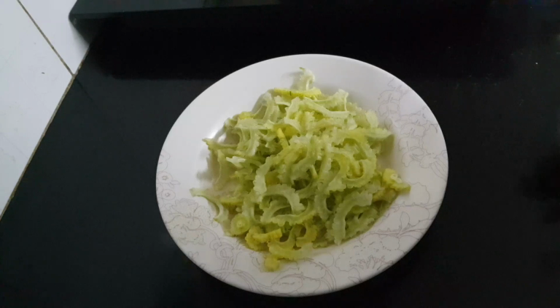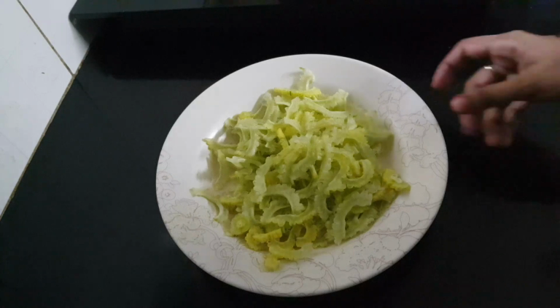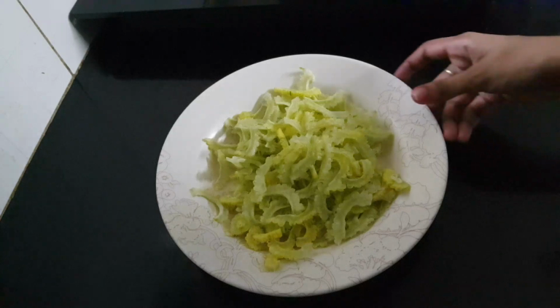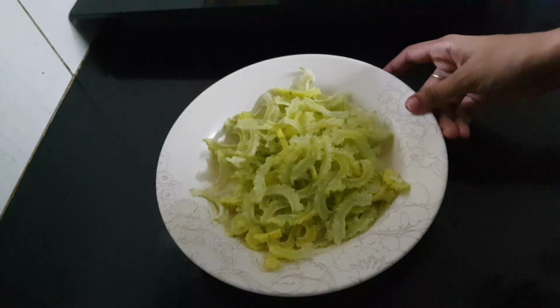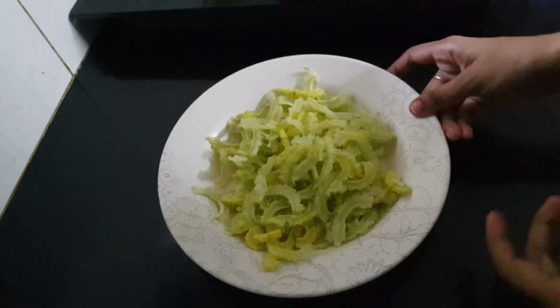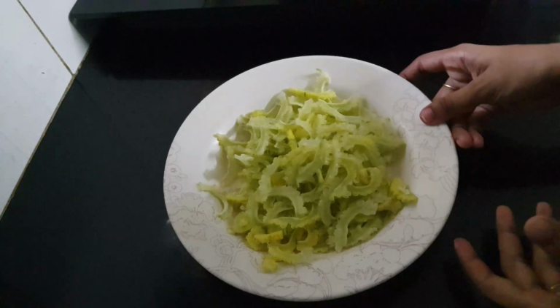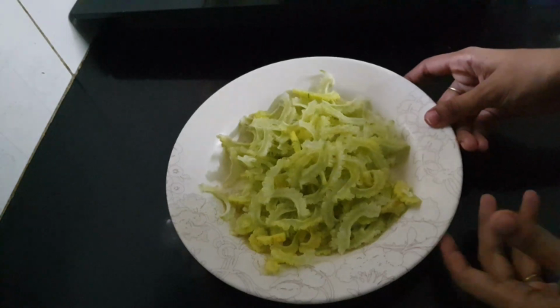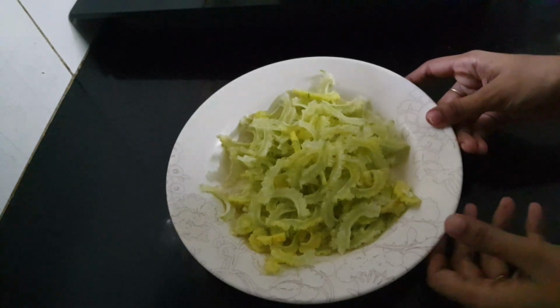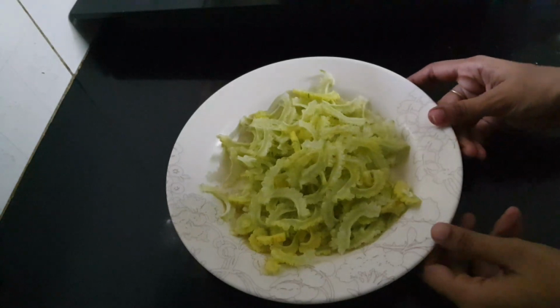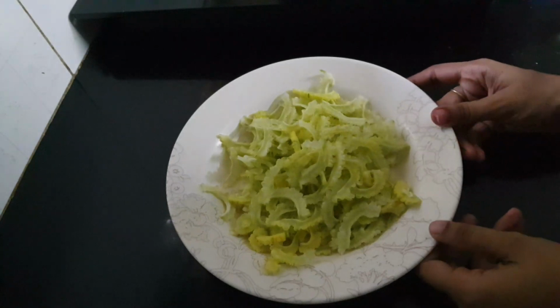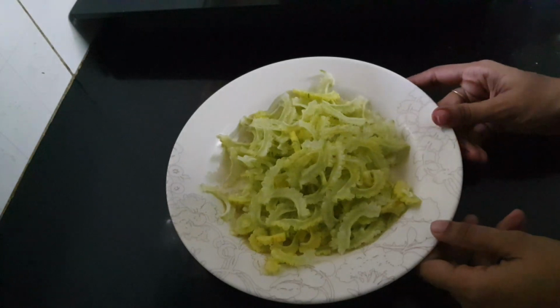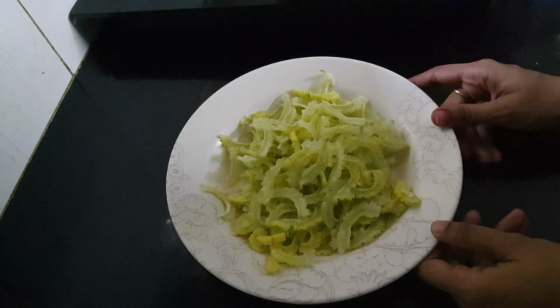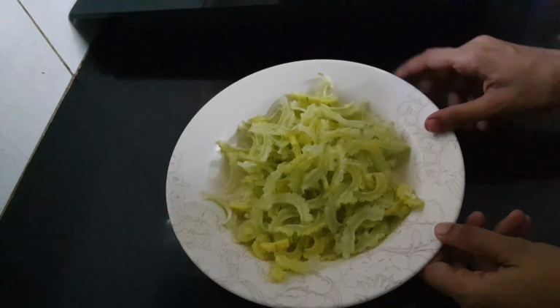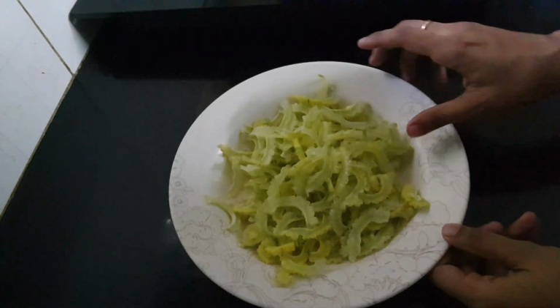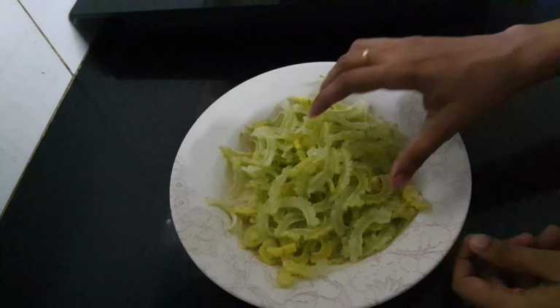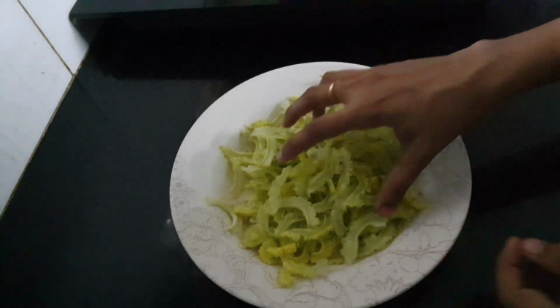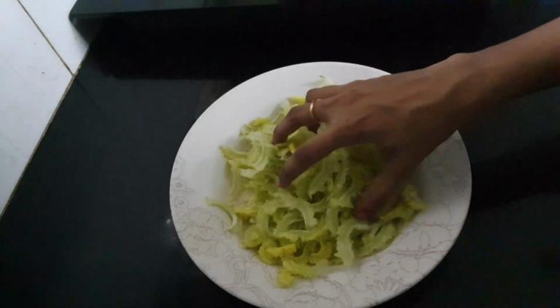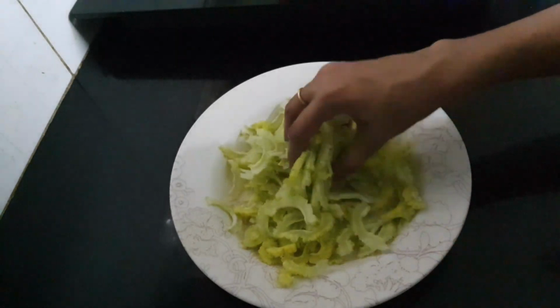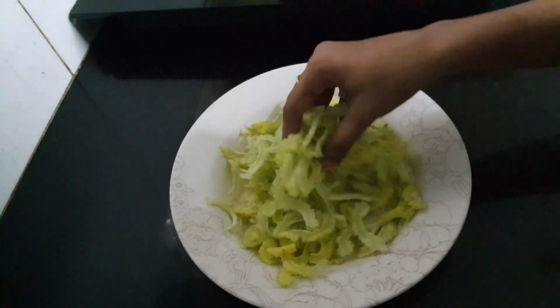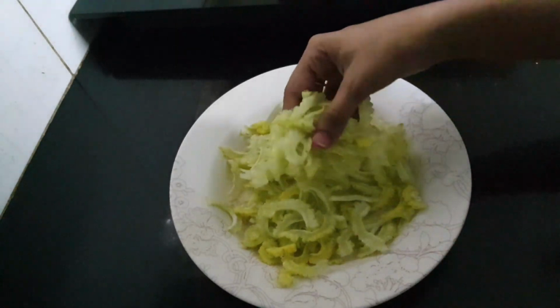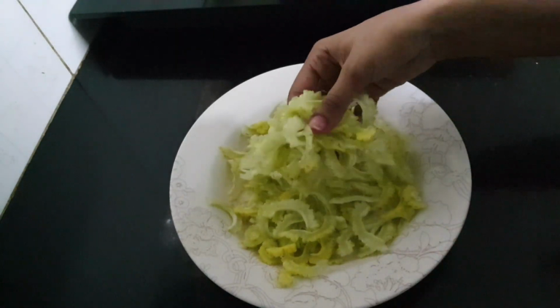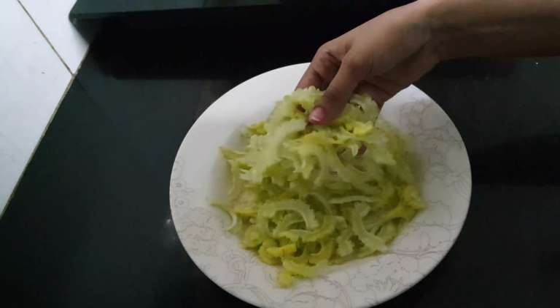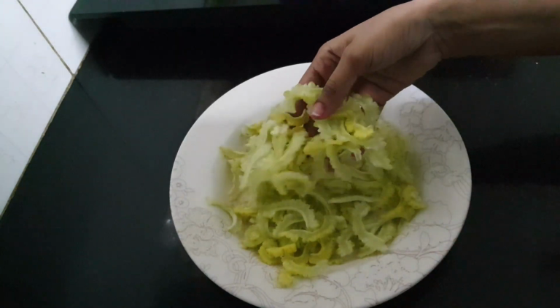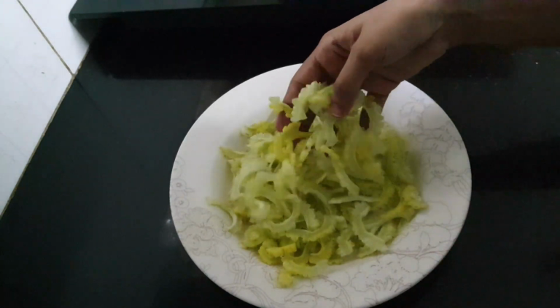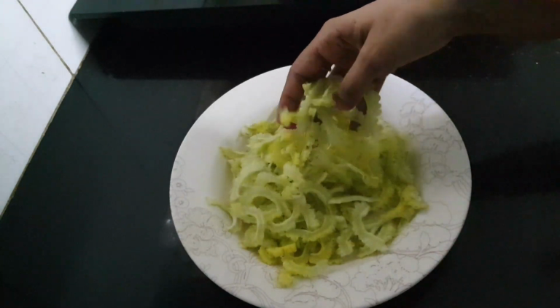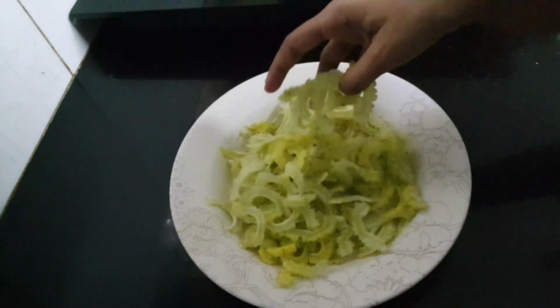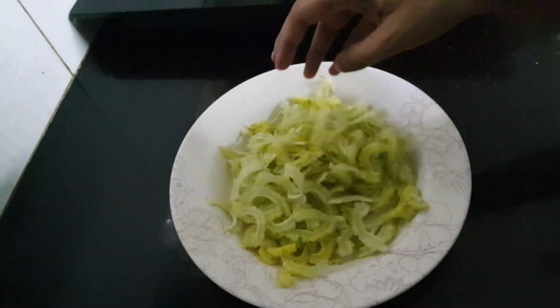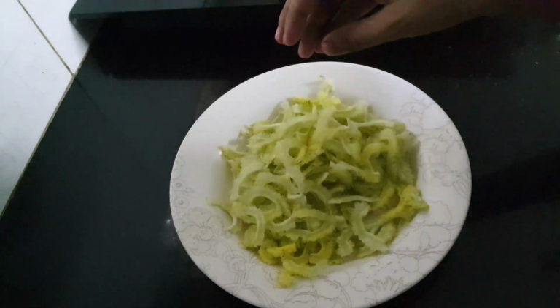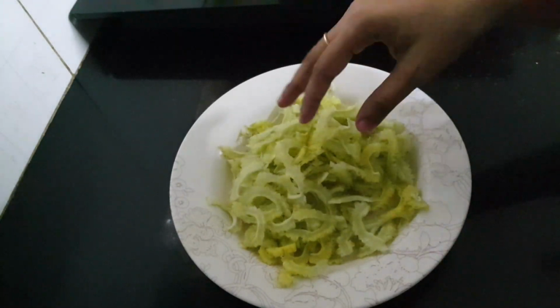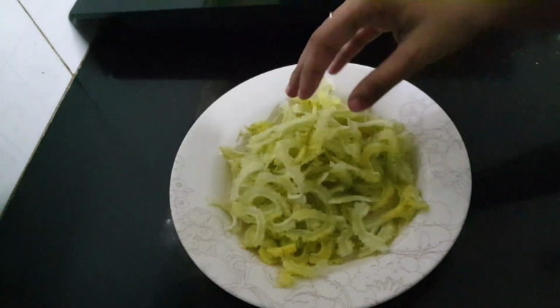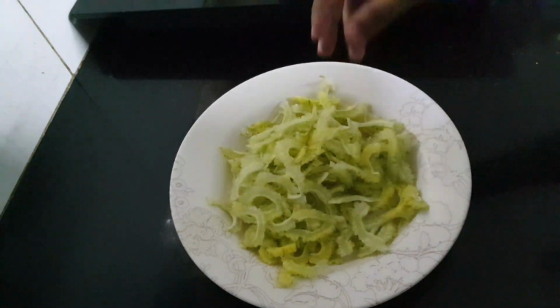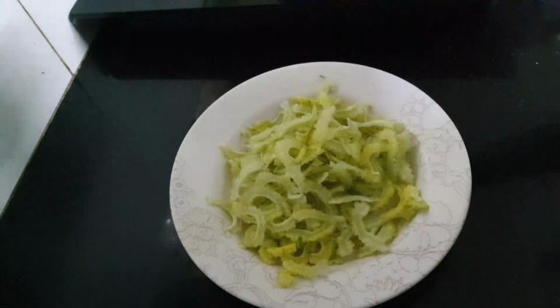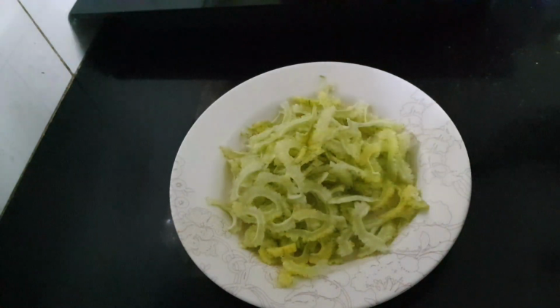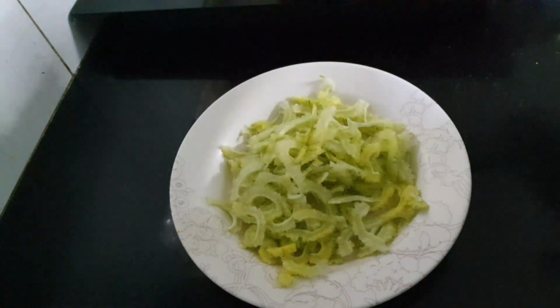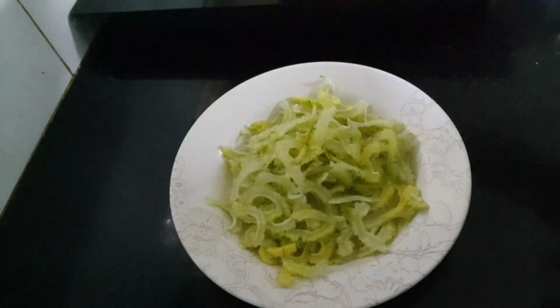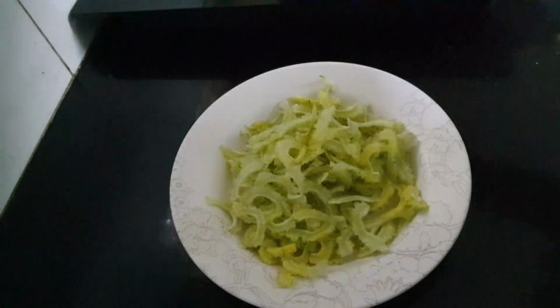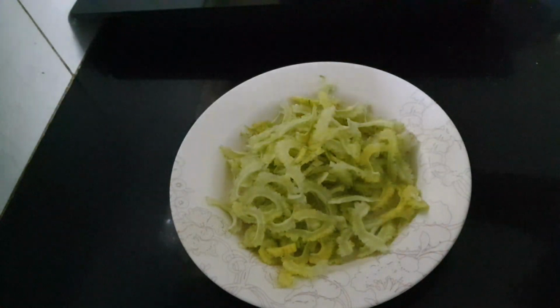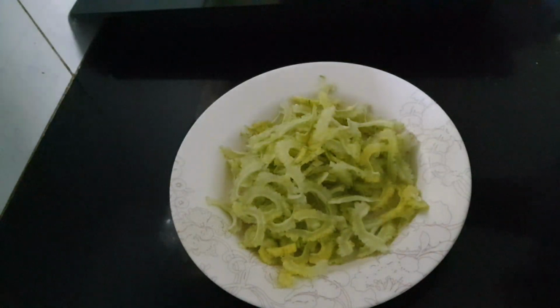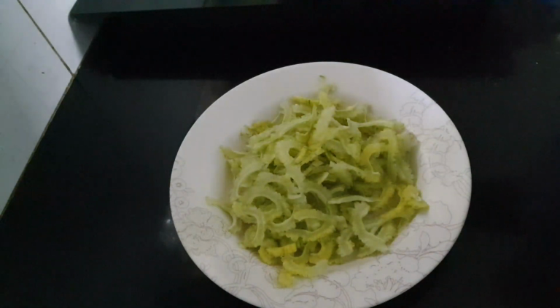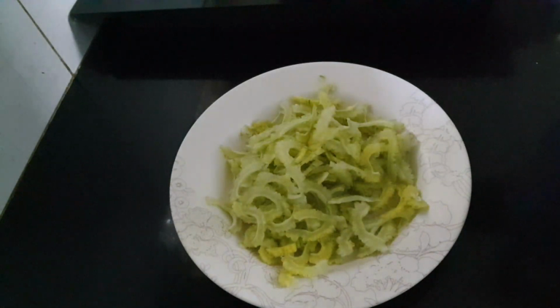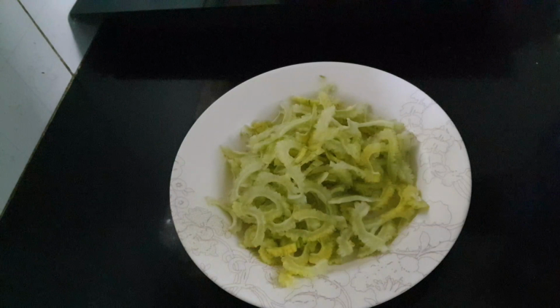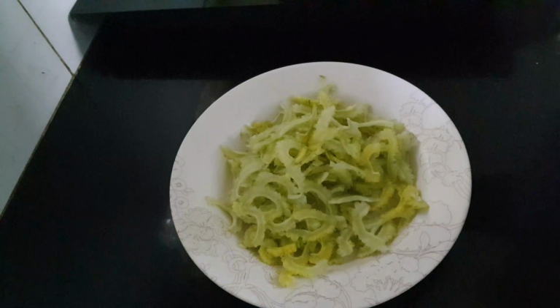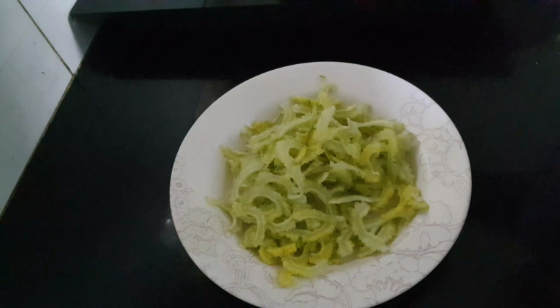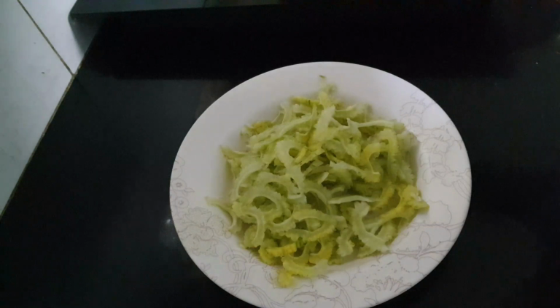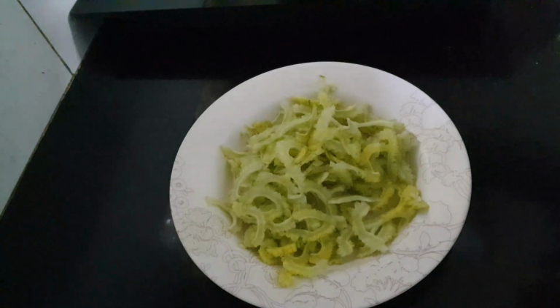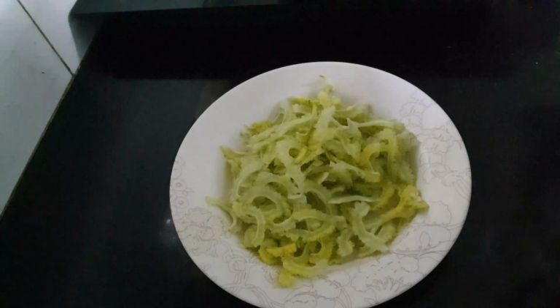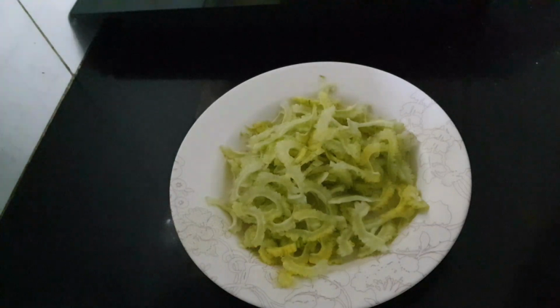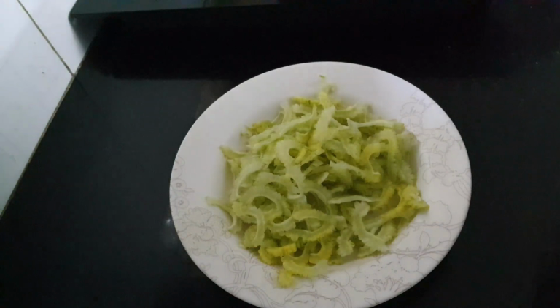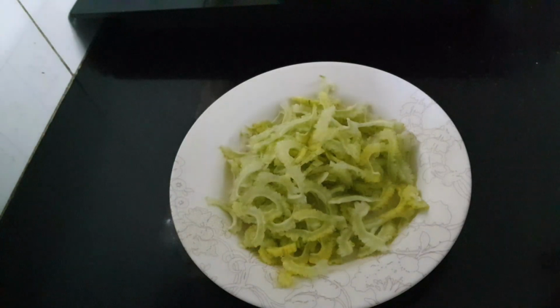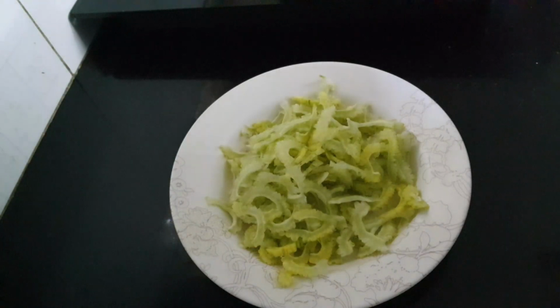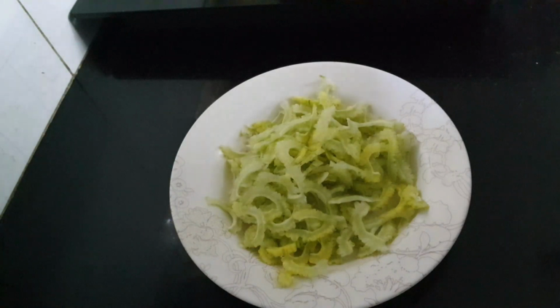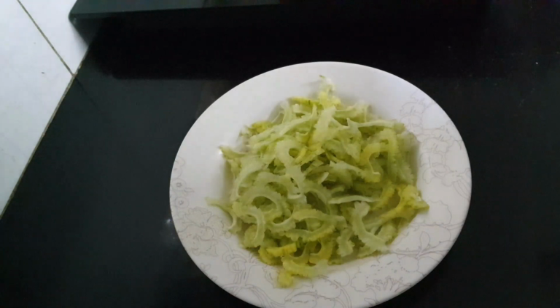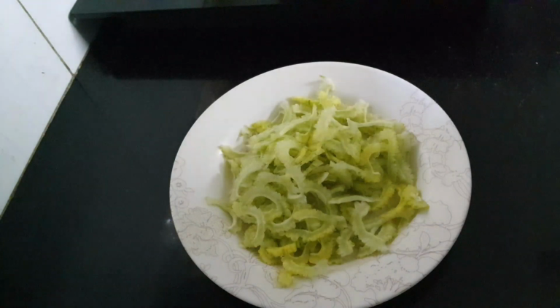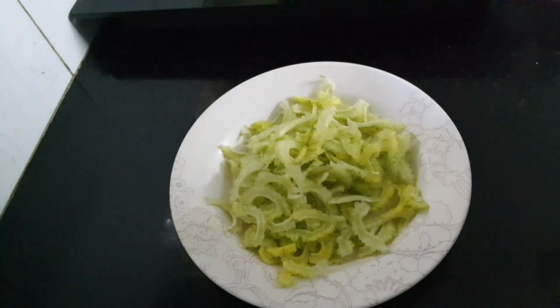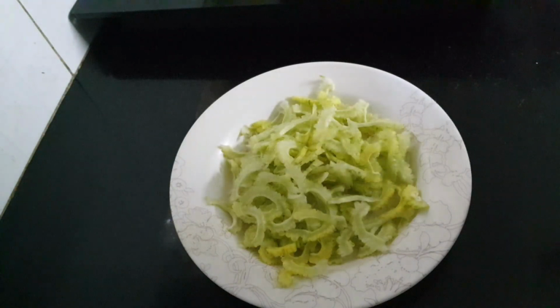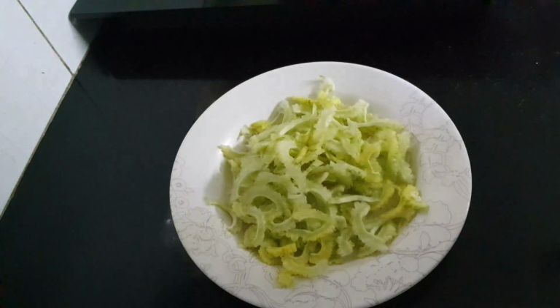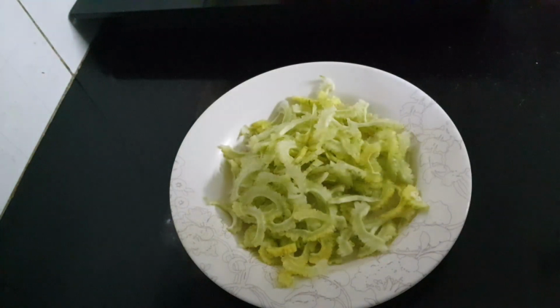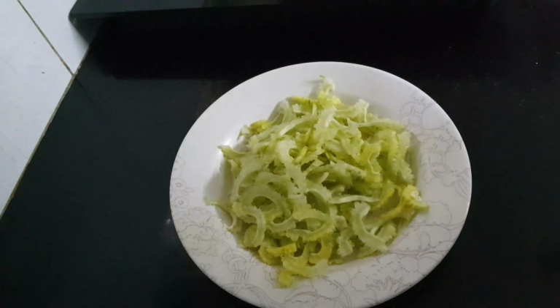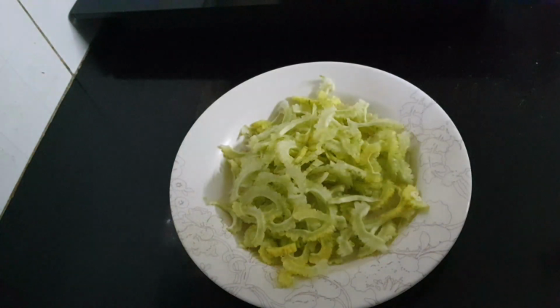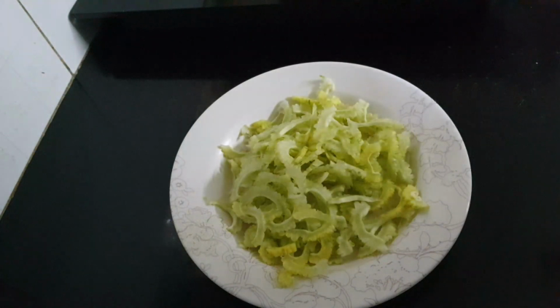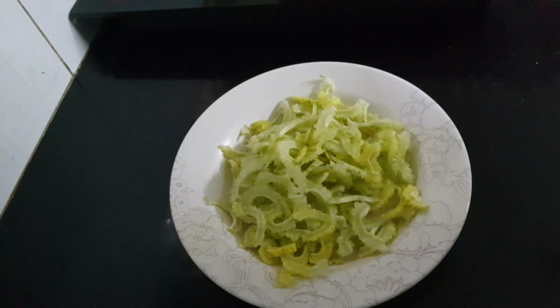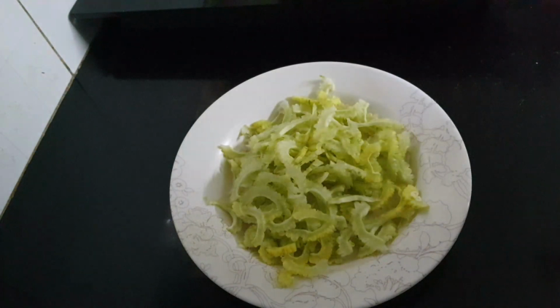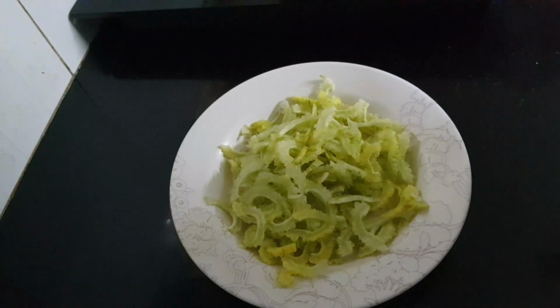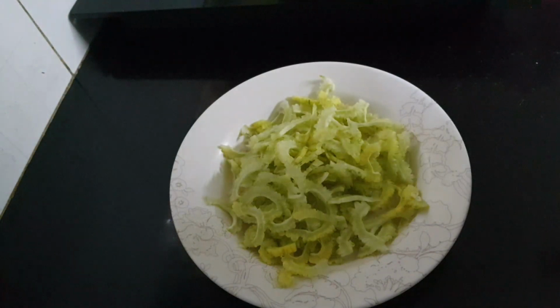Hi all. Welcome to Delicious Recipes with Shahanas. Today, I am going to make a dessert.